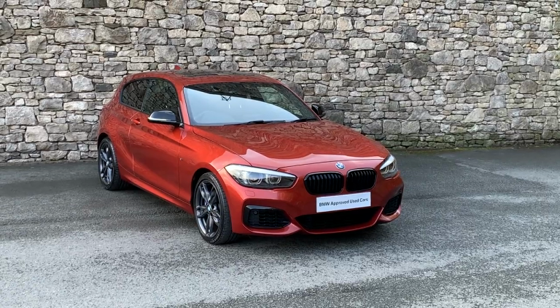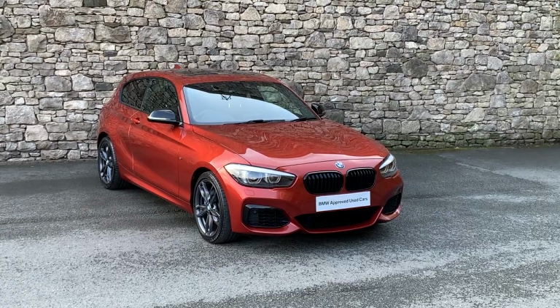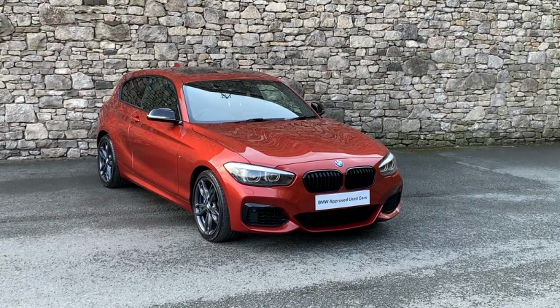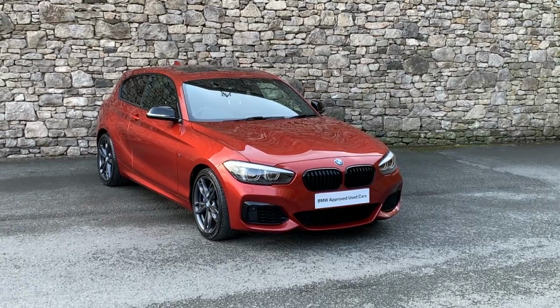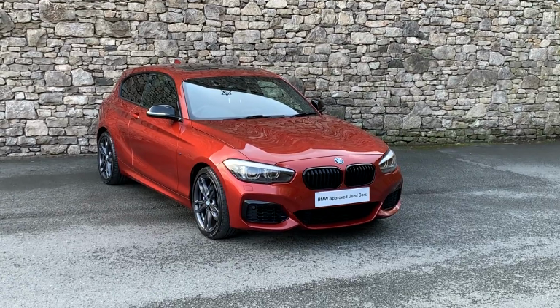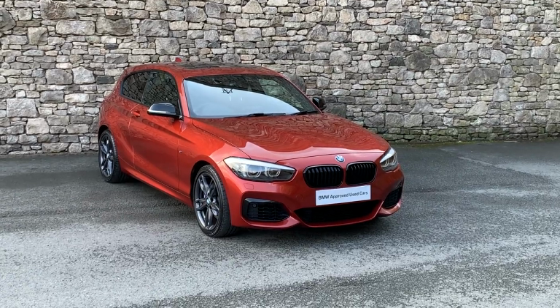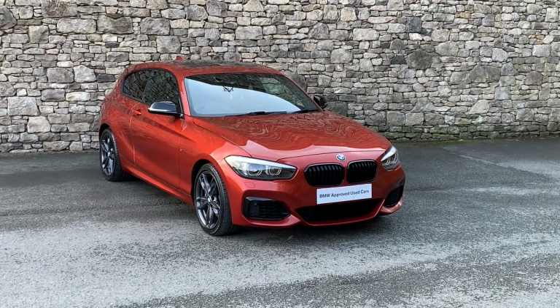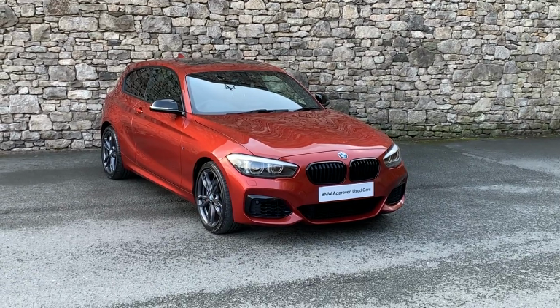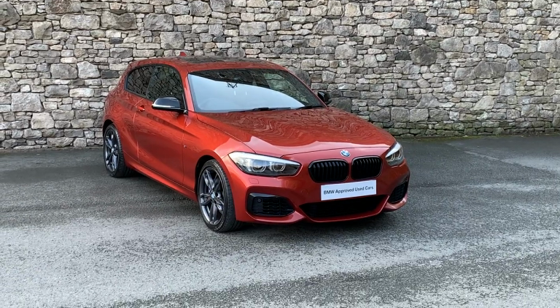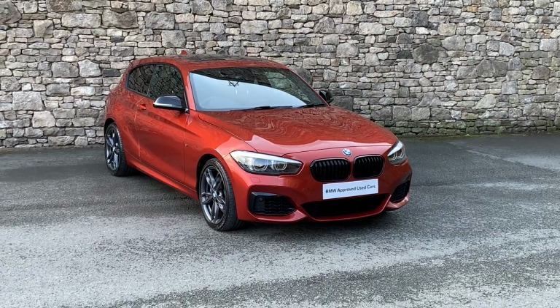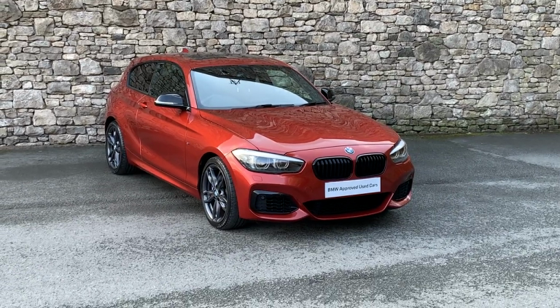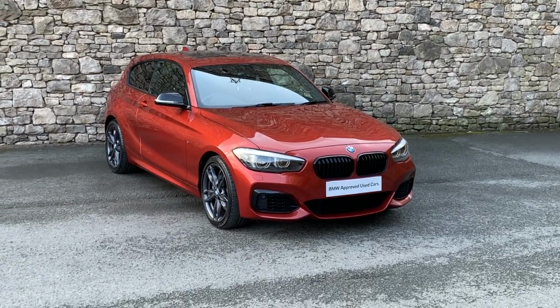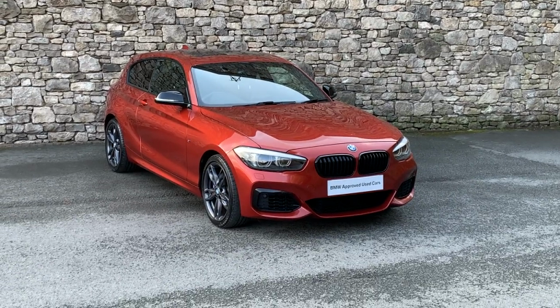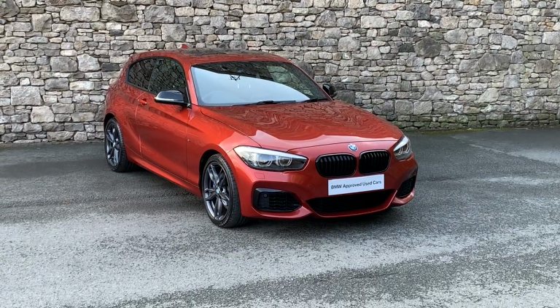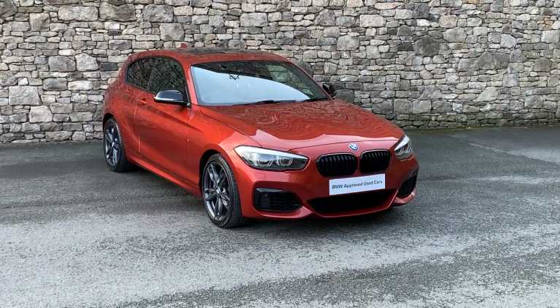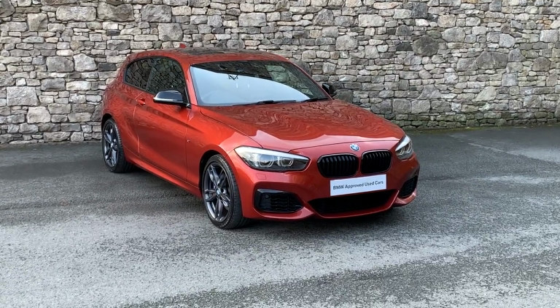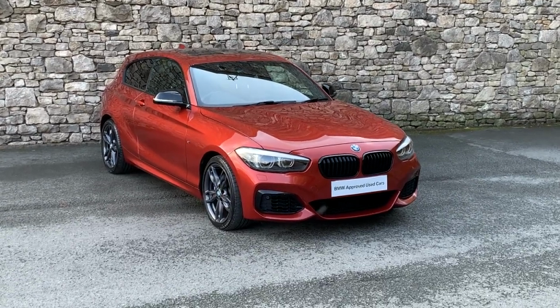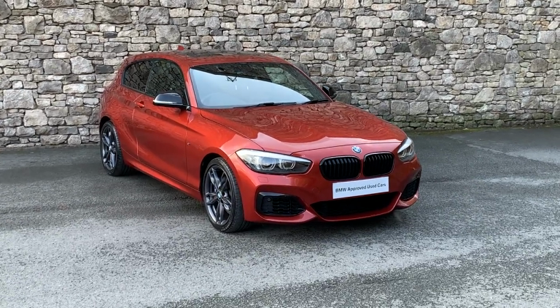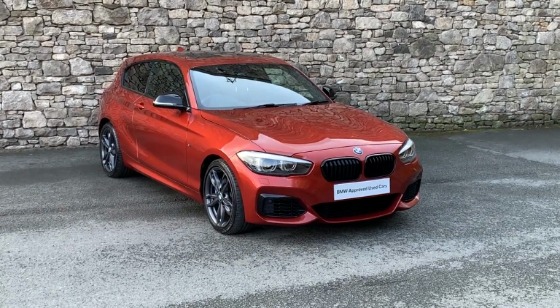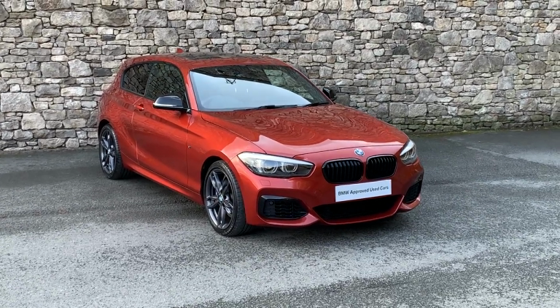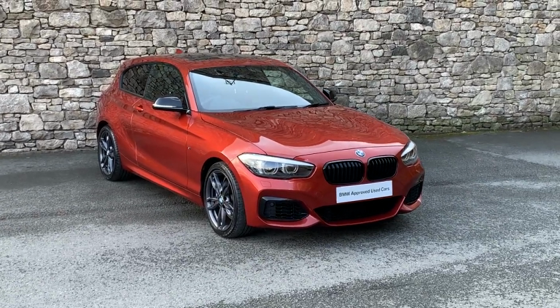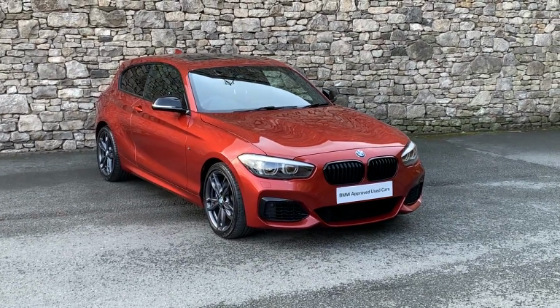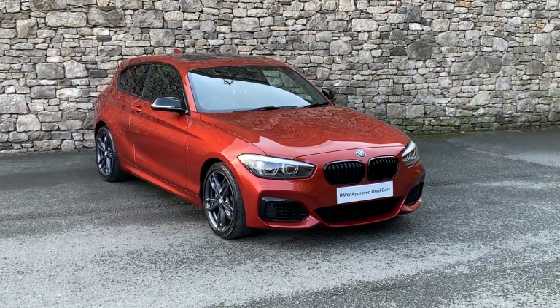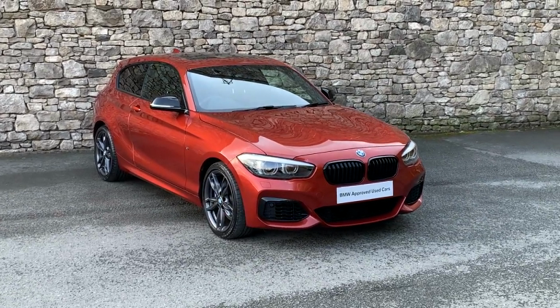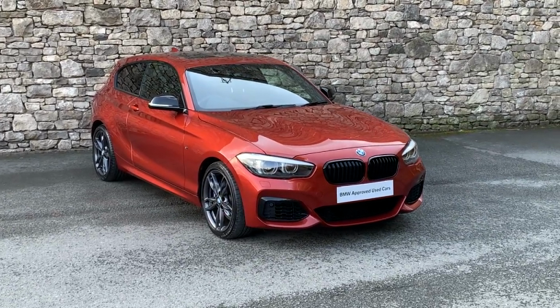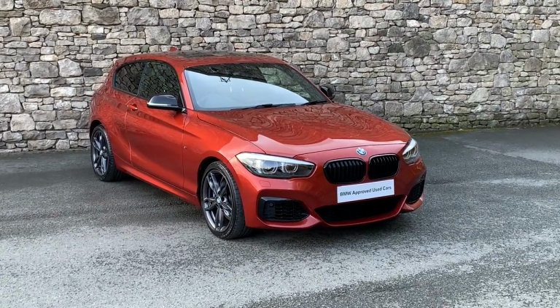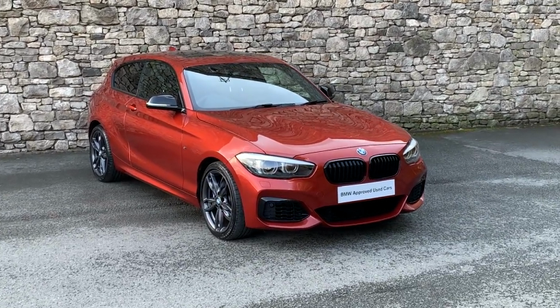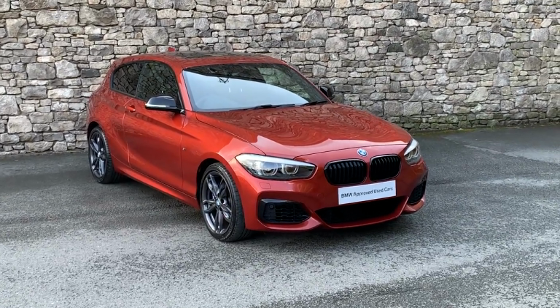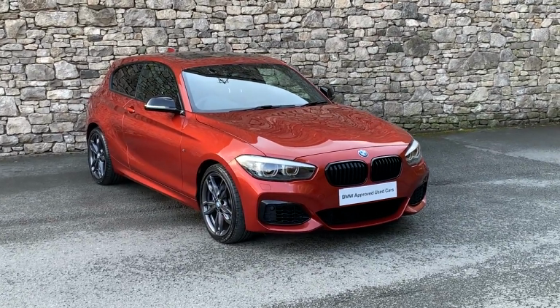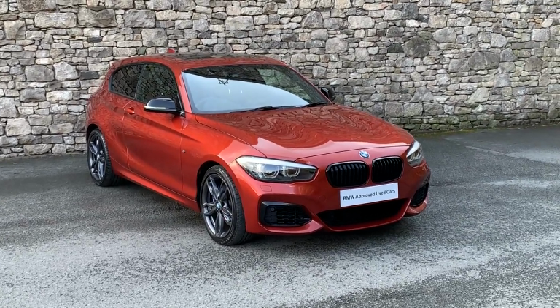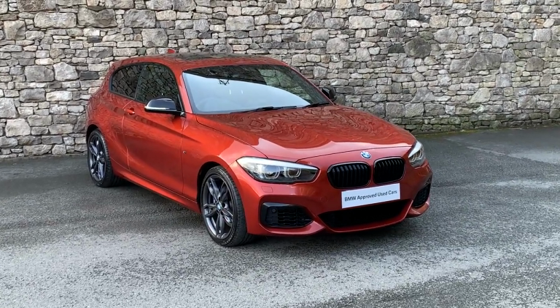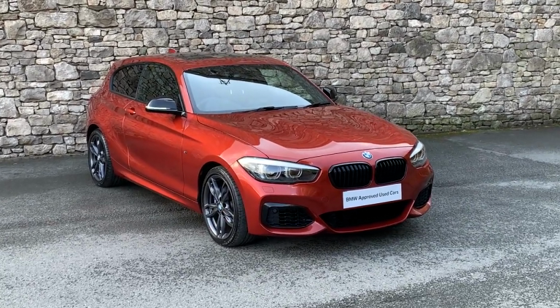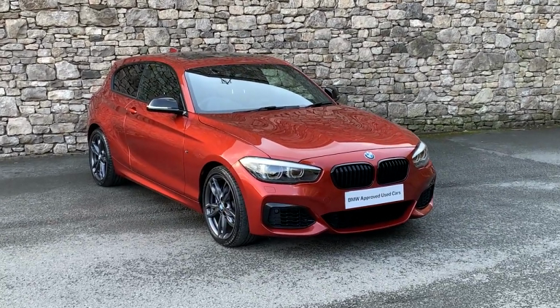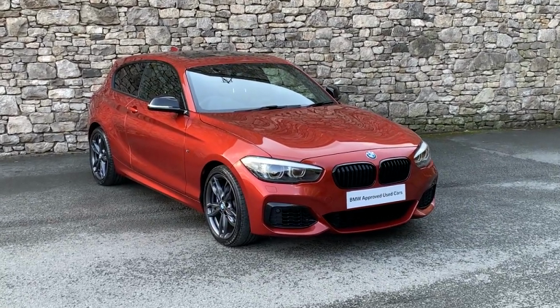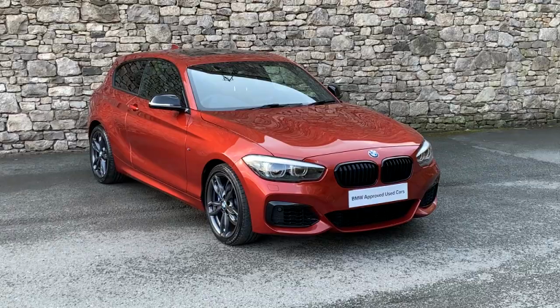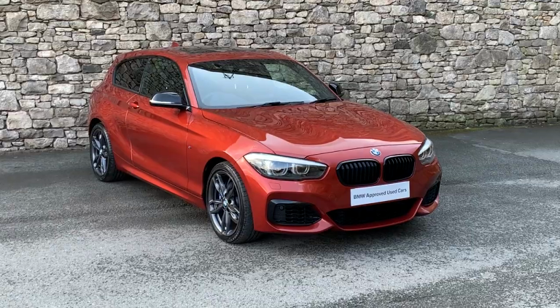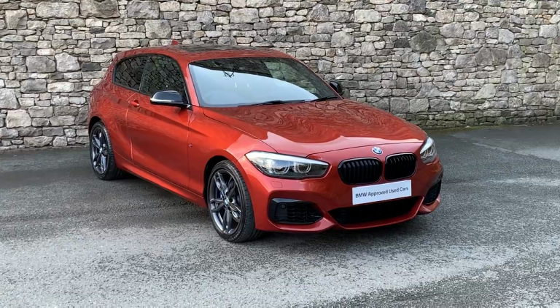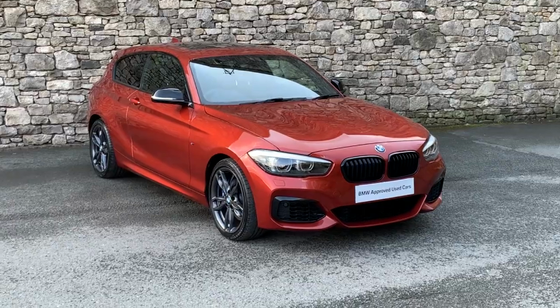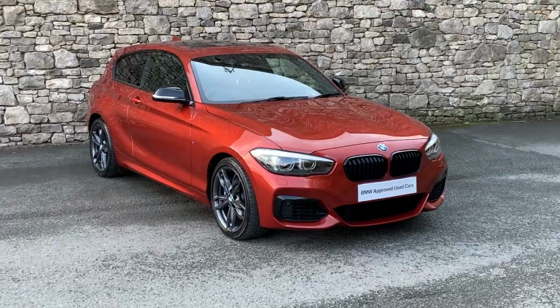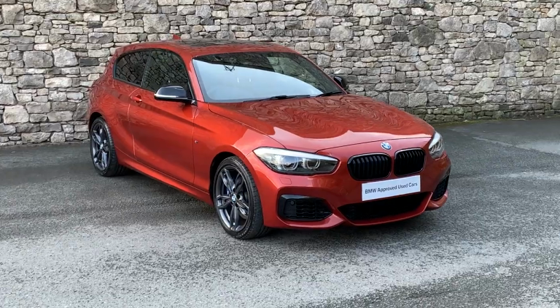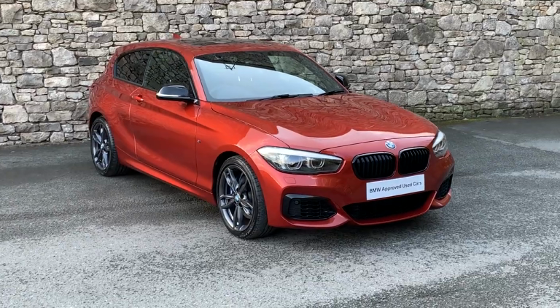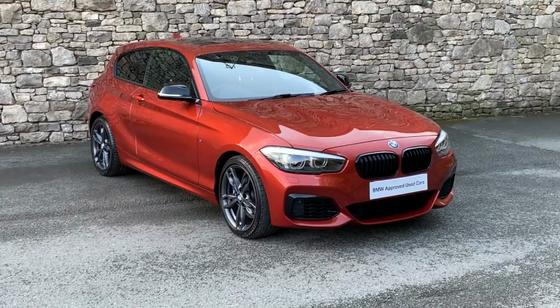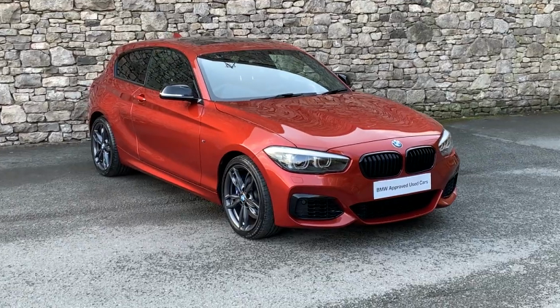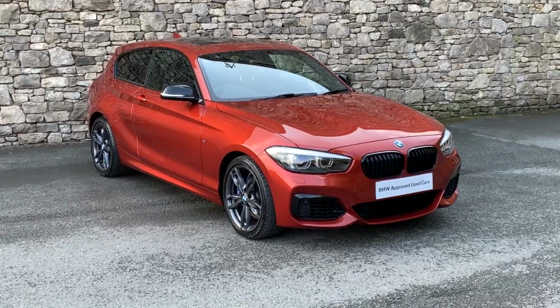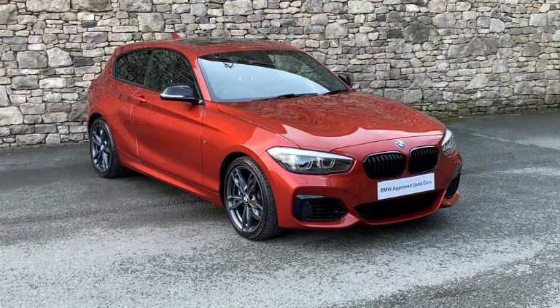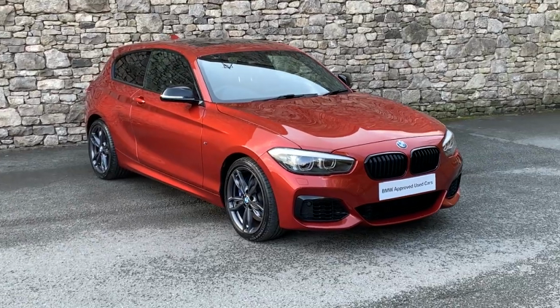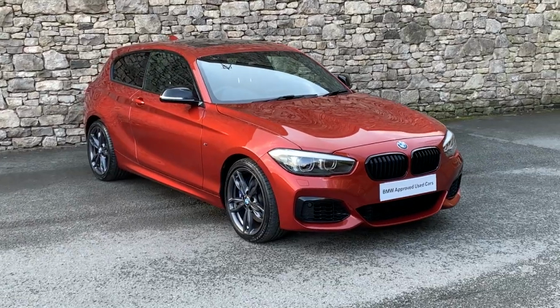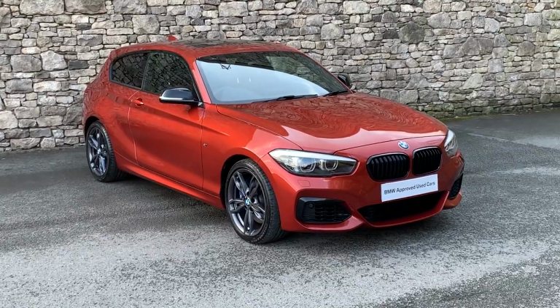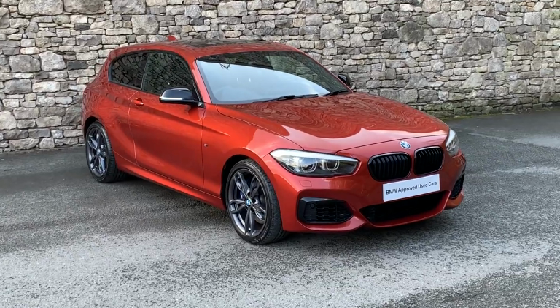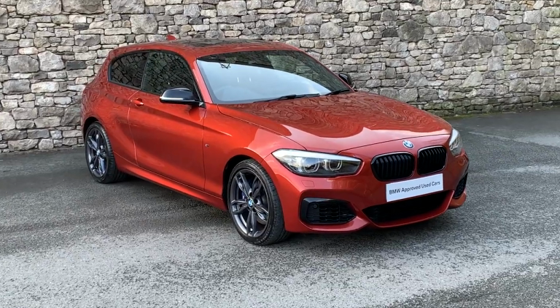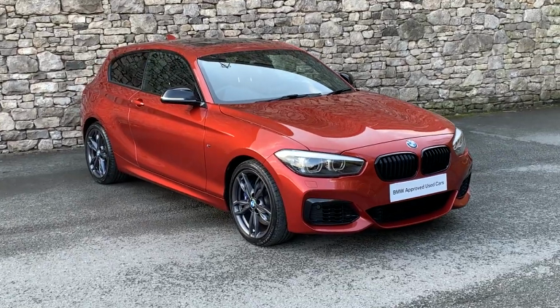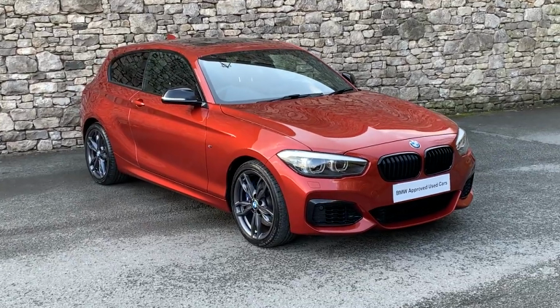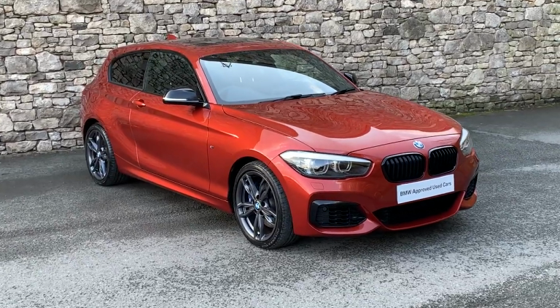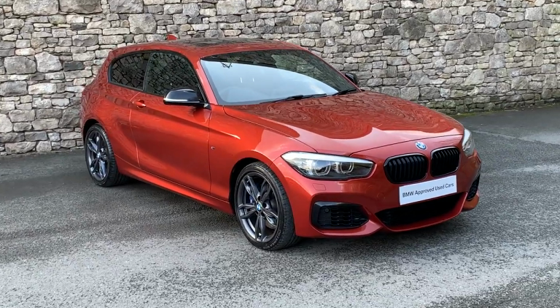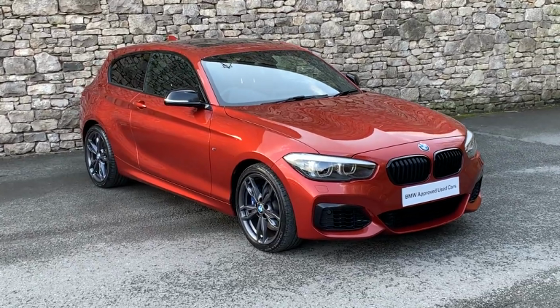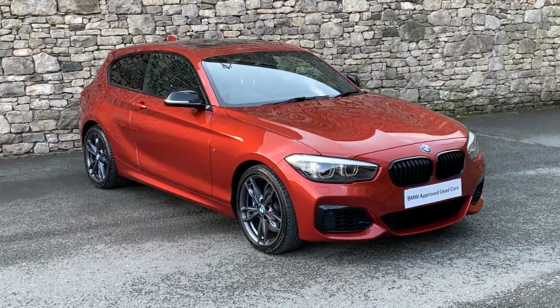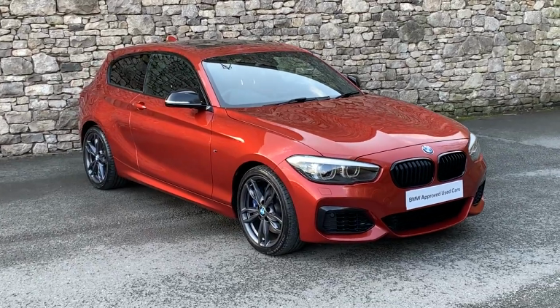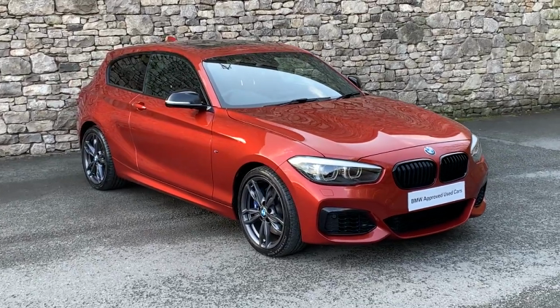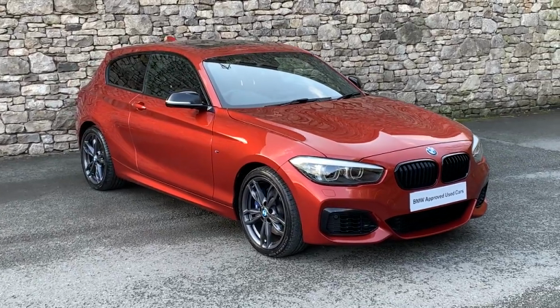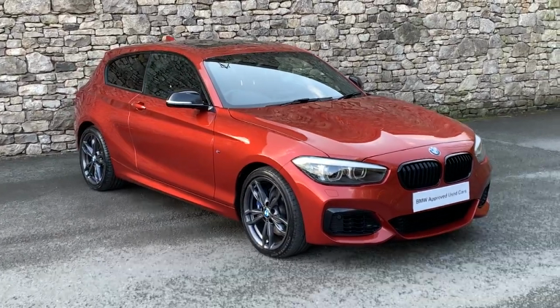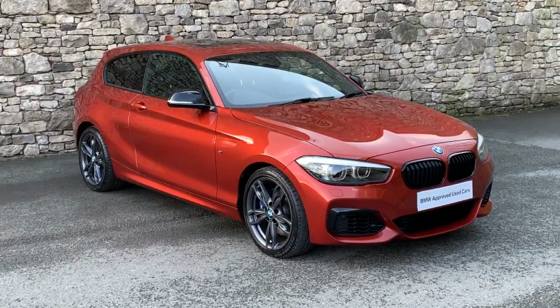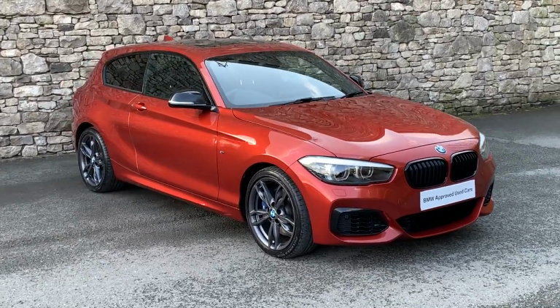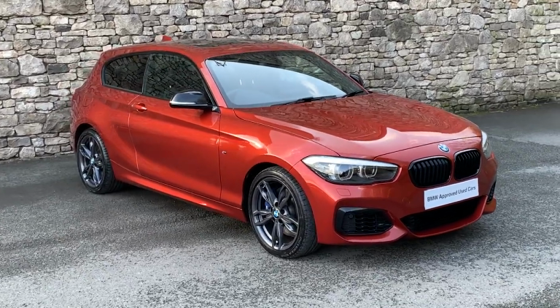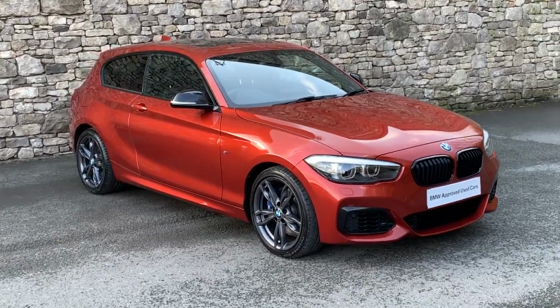Hello and welcome to Lloyd BMW Southlakes. Today we have this stunning BMW M140i three-door shadow edition.